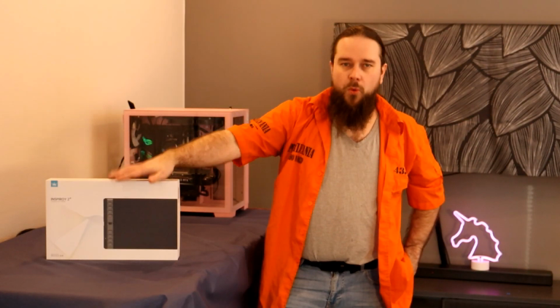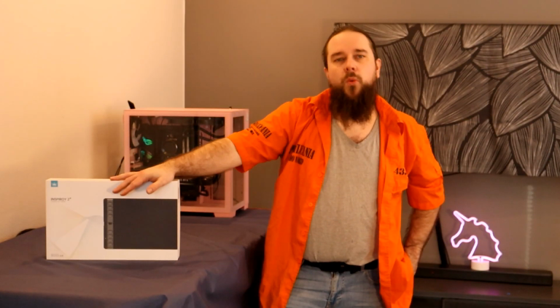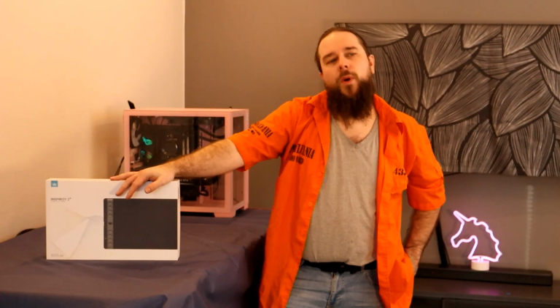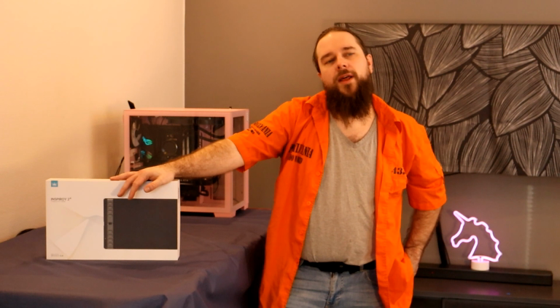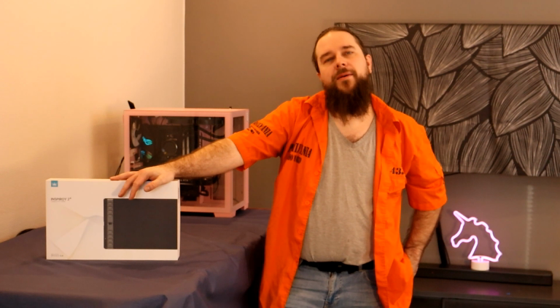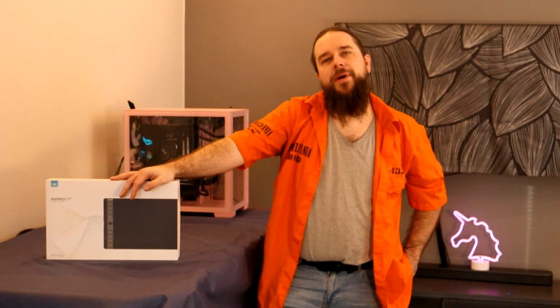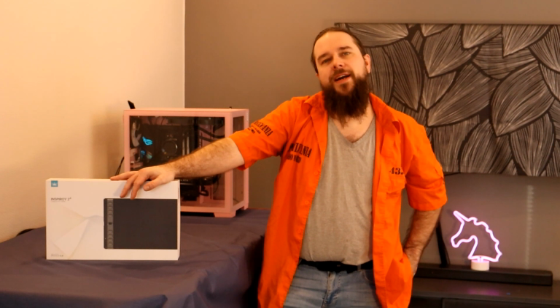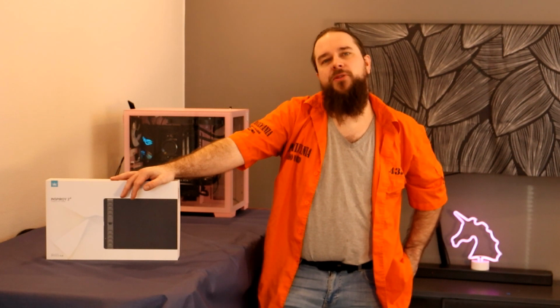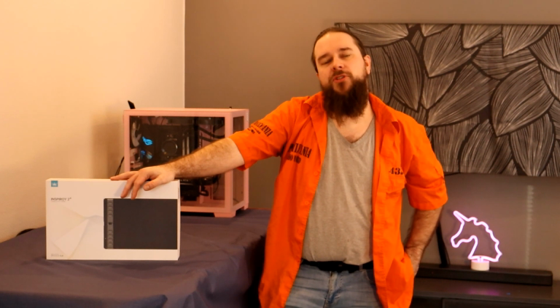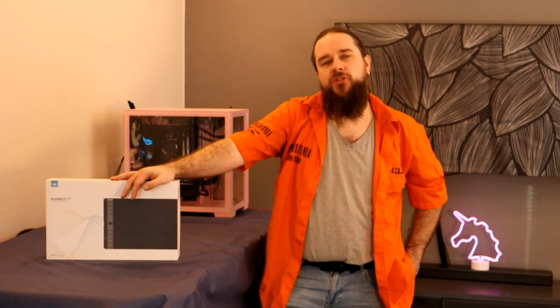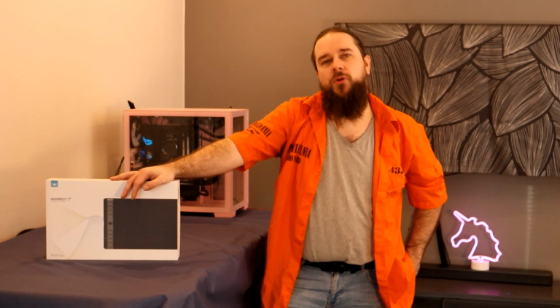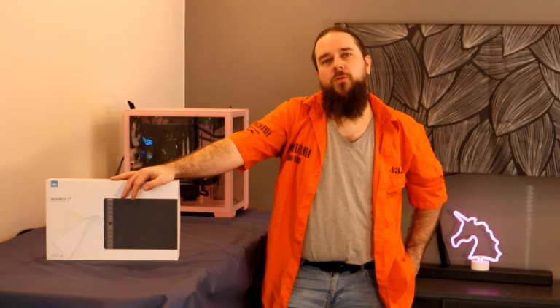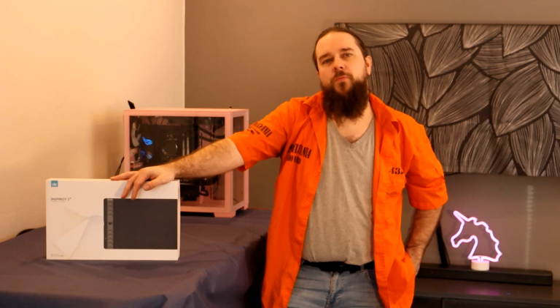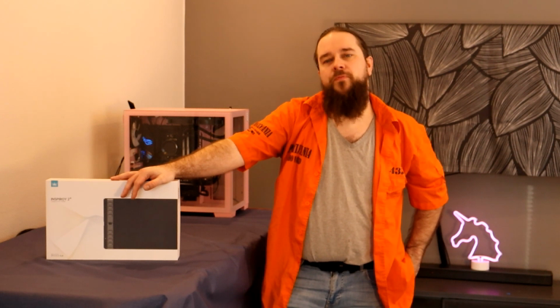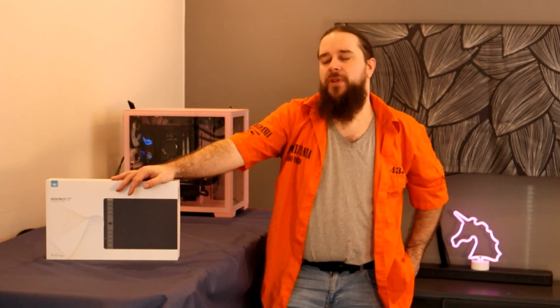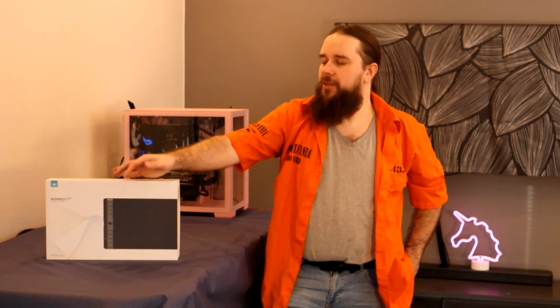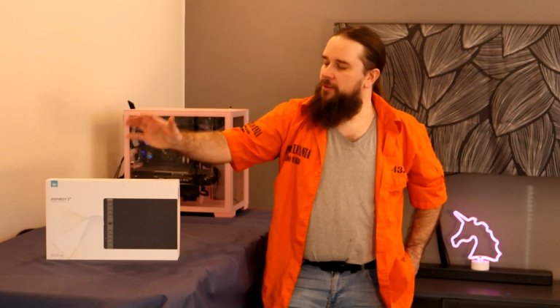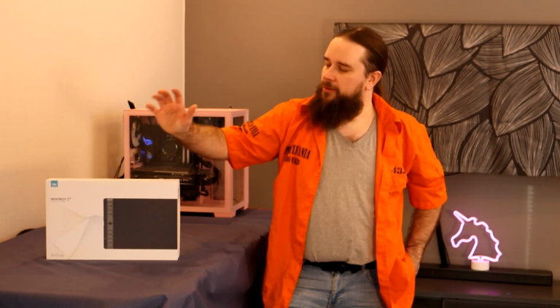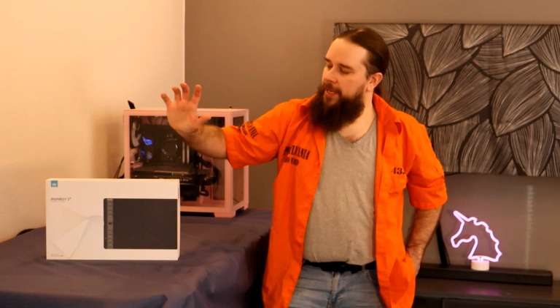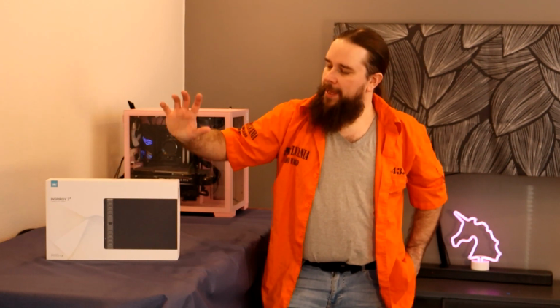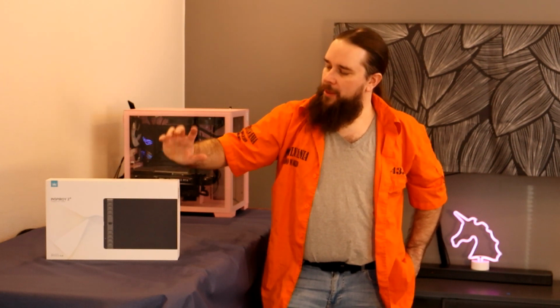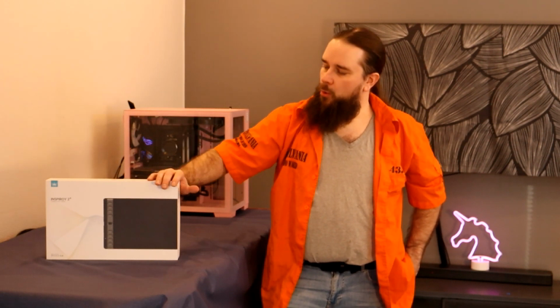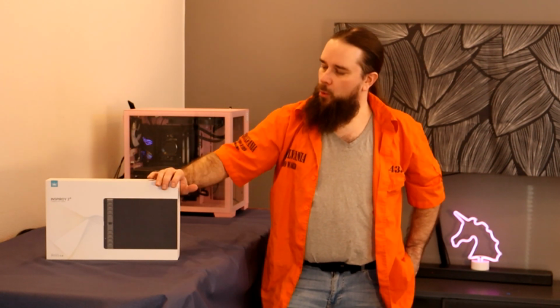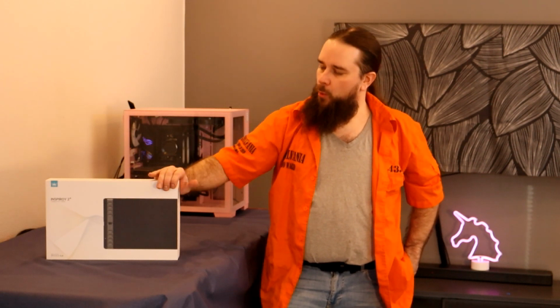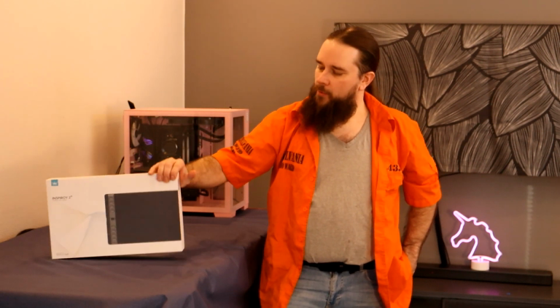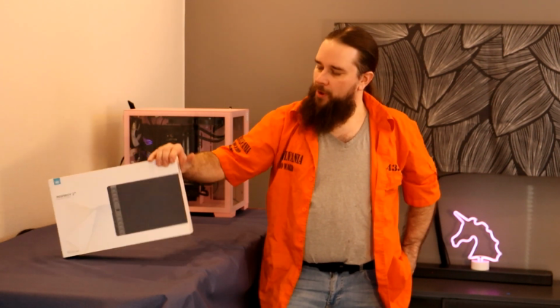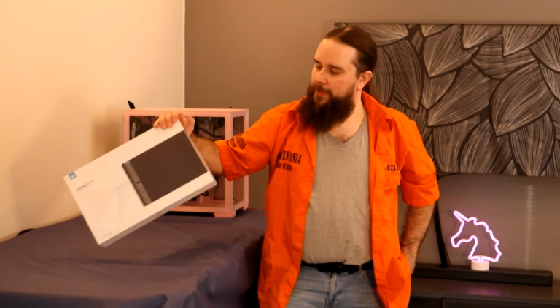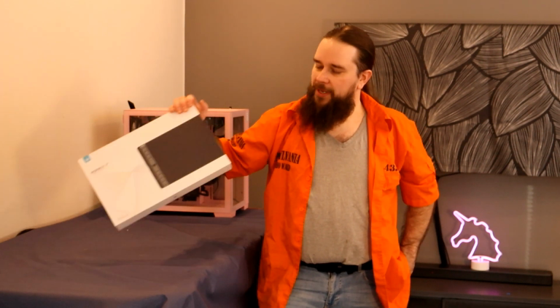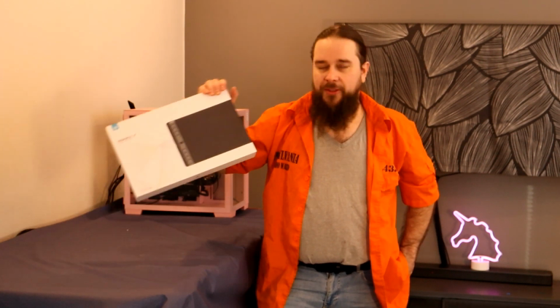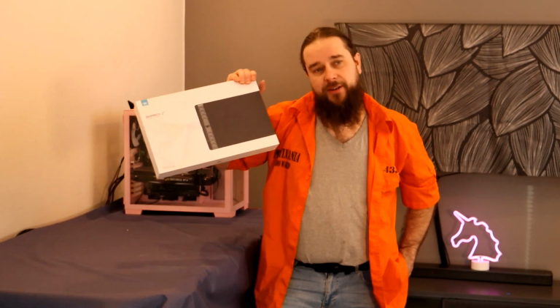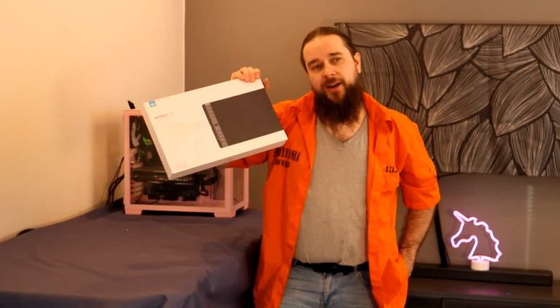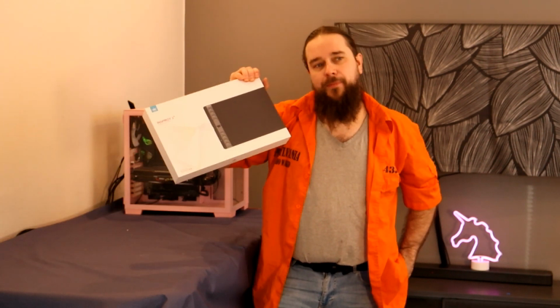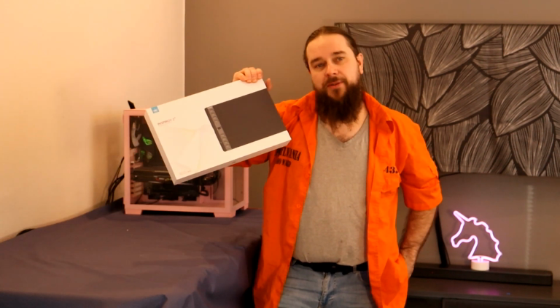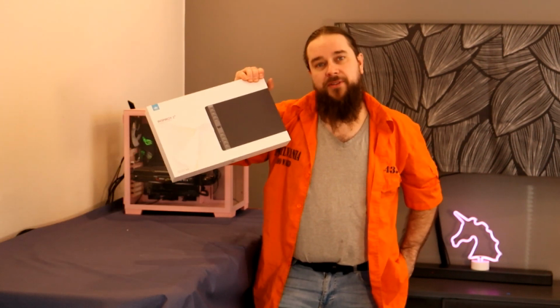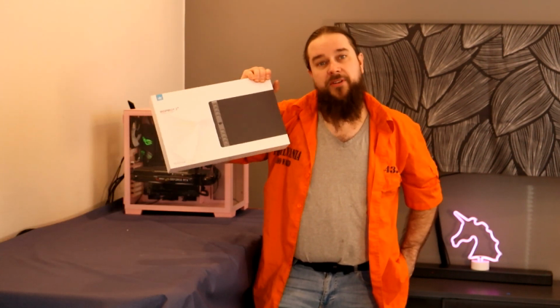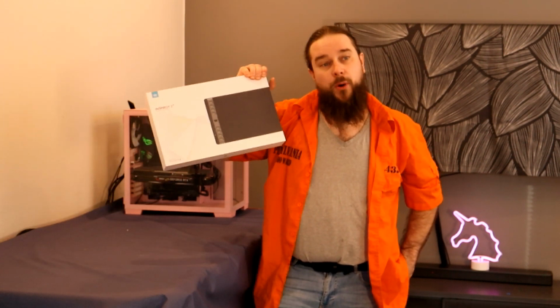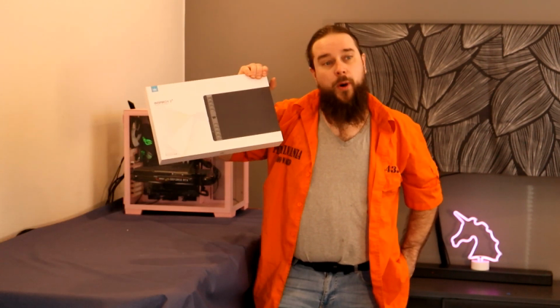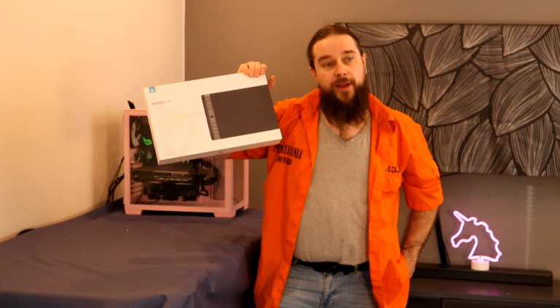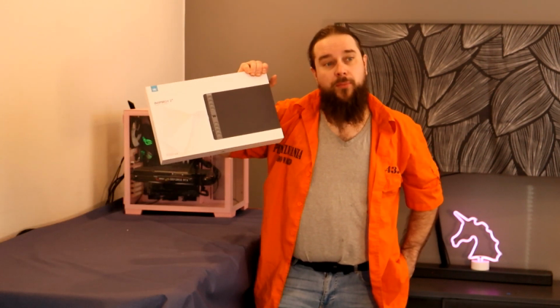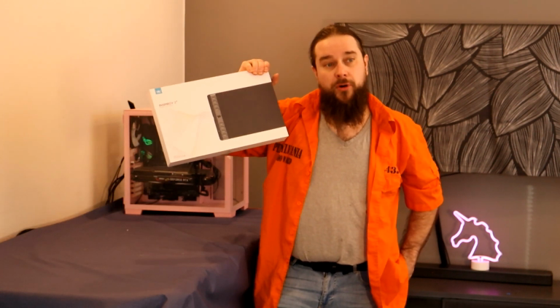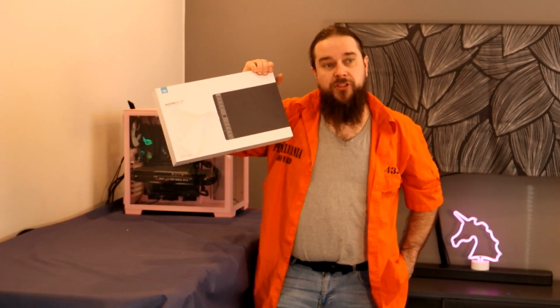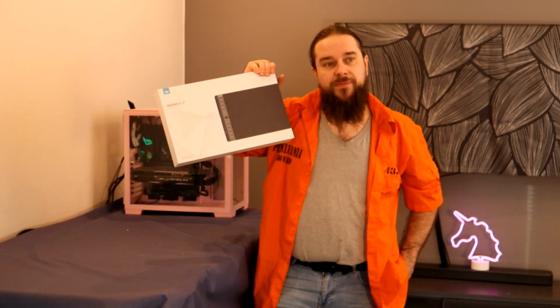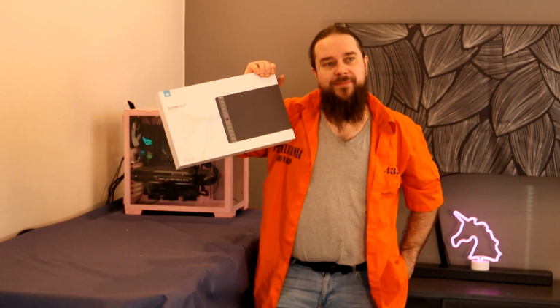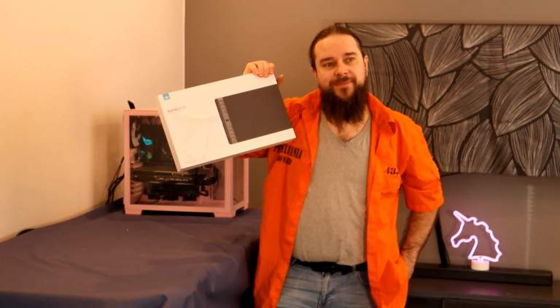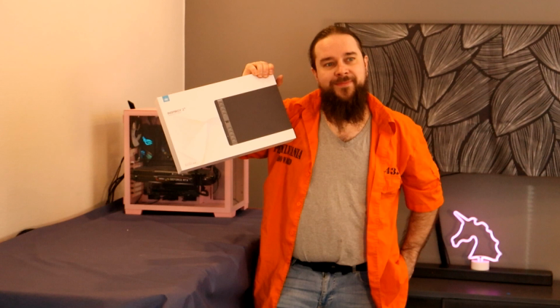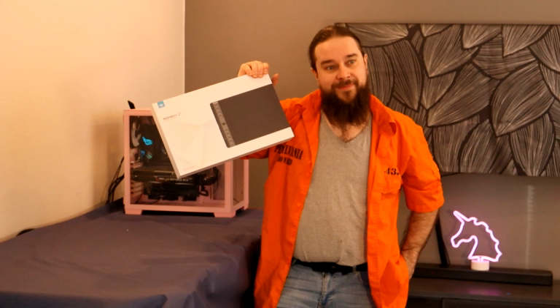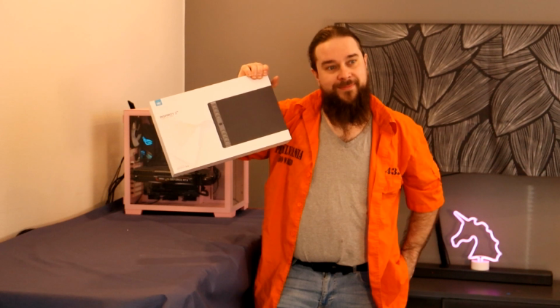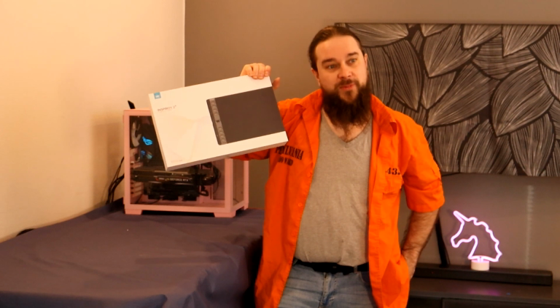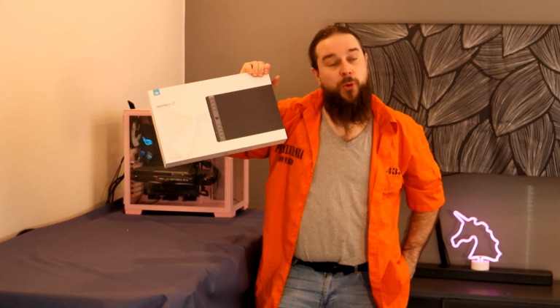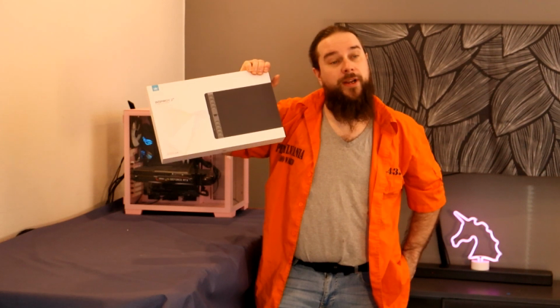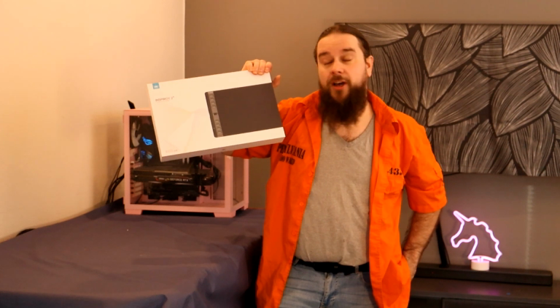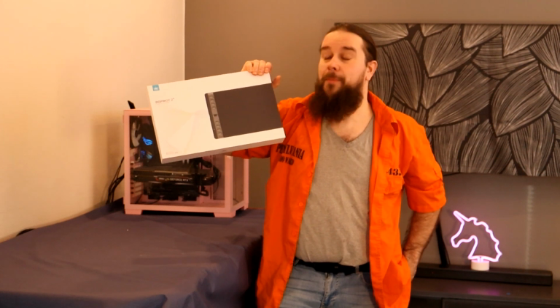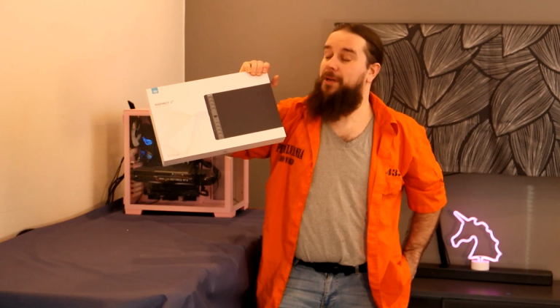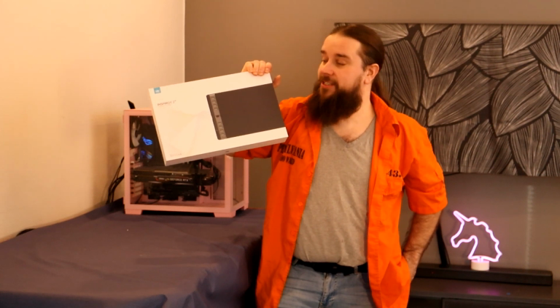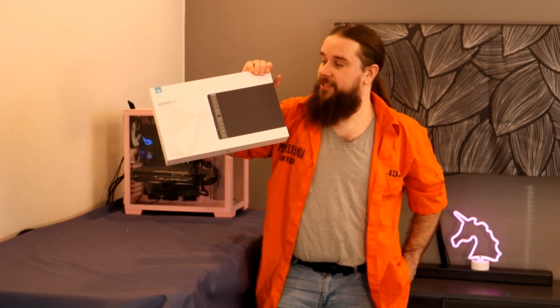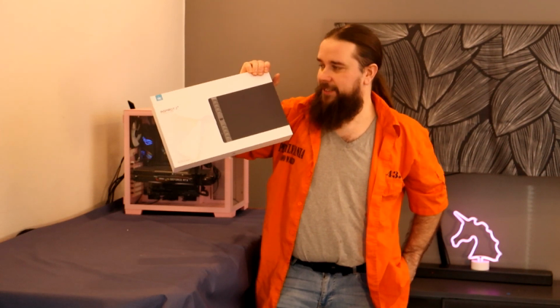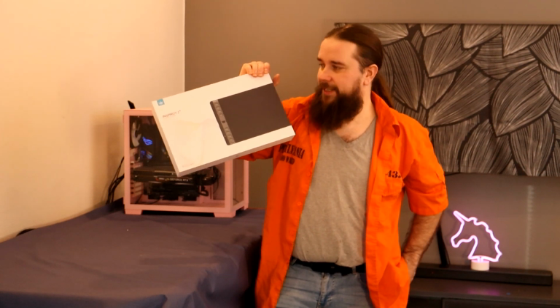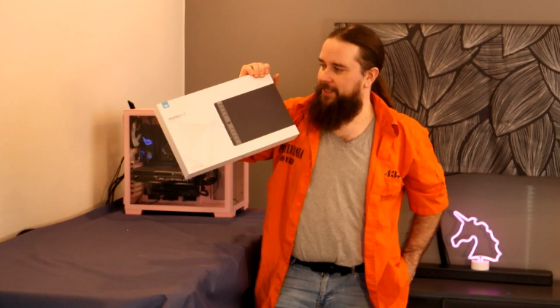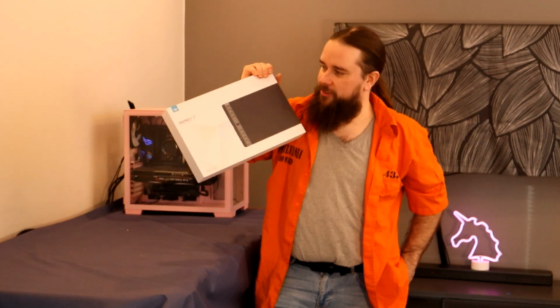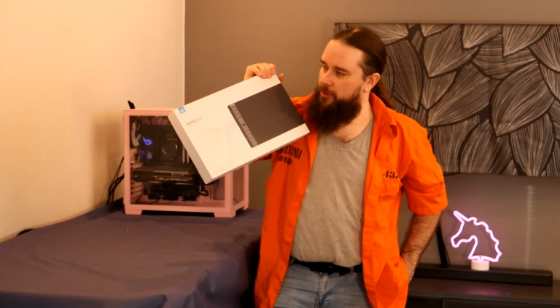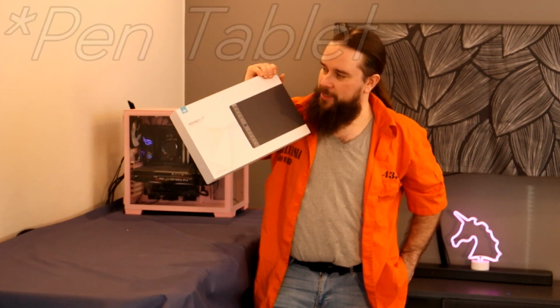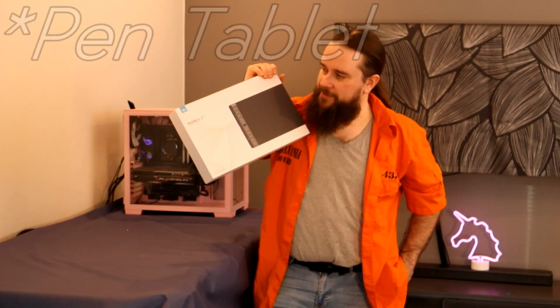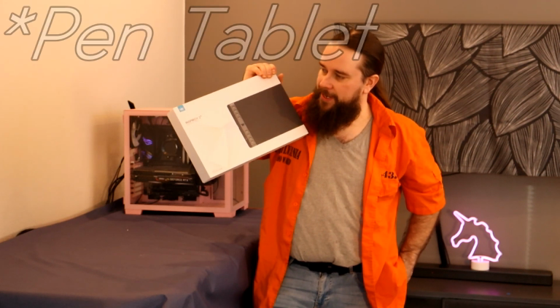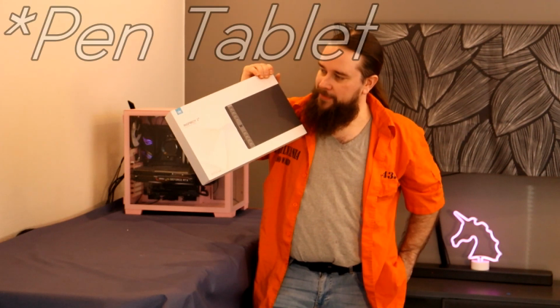Welcome back to the show. Today we will be talking about drawing tablets — I think that's the correct name.